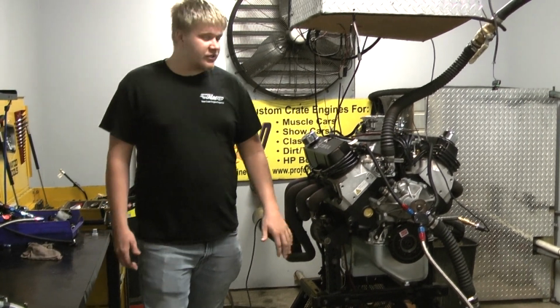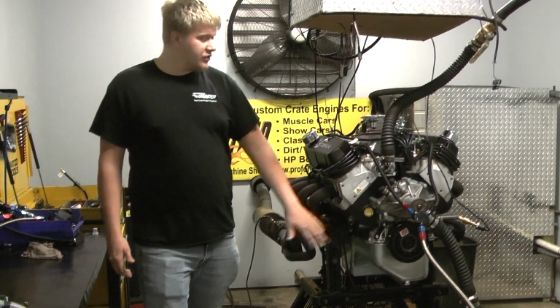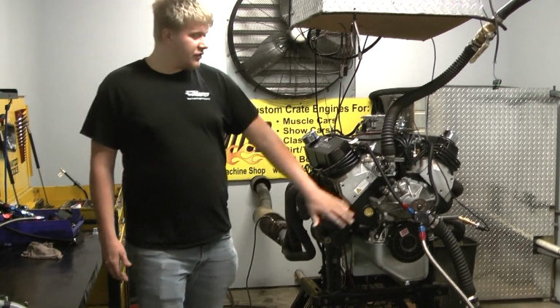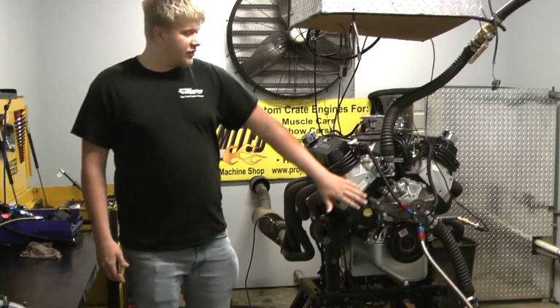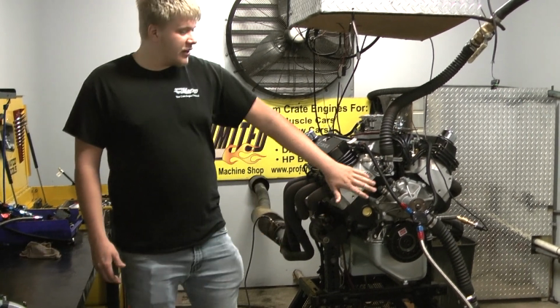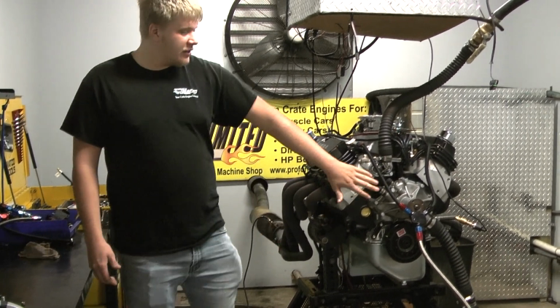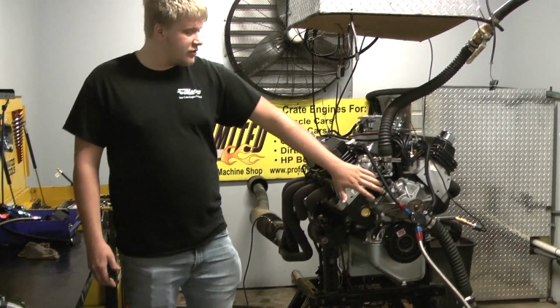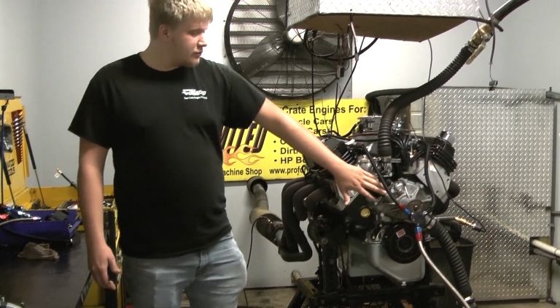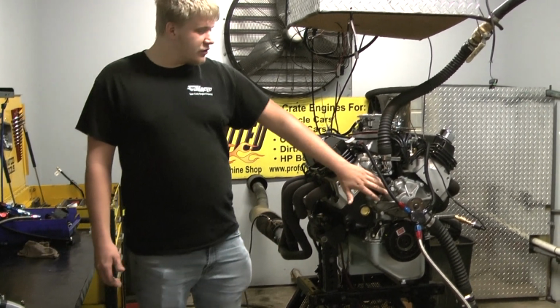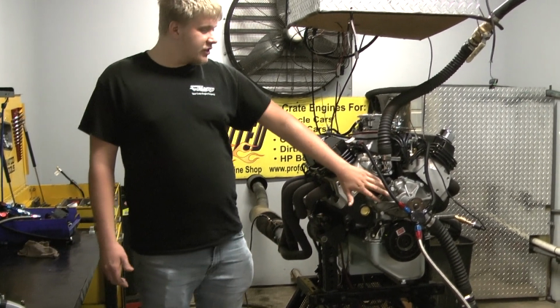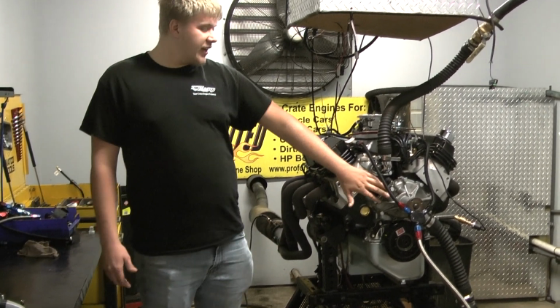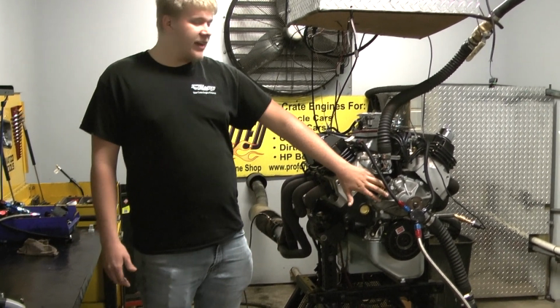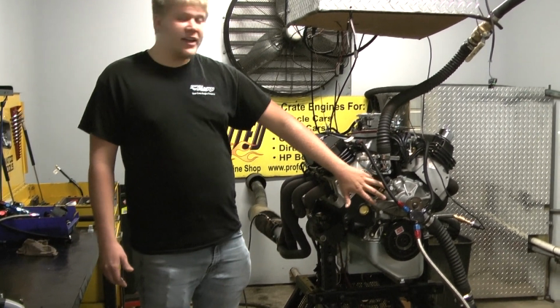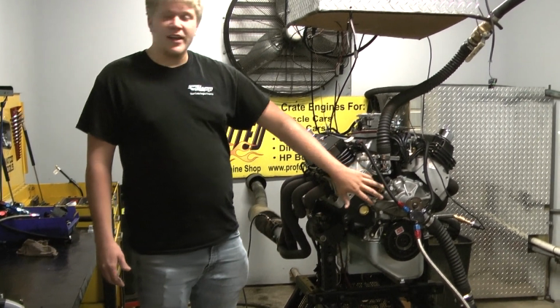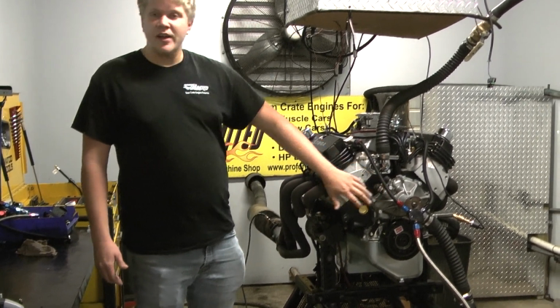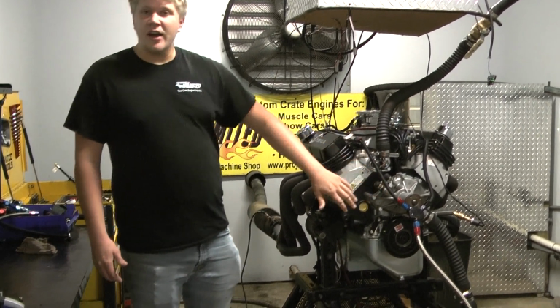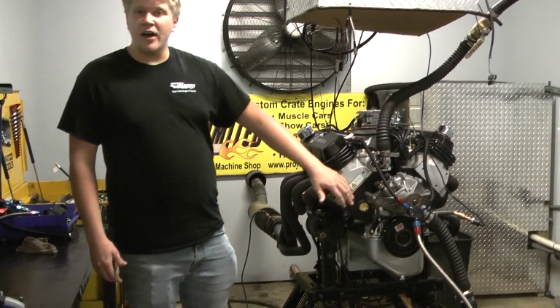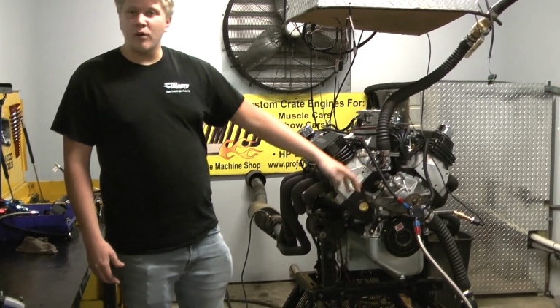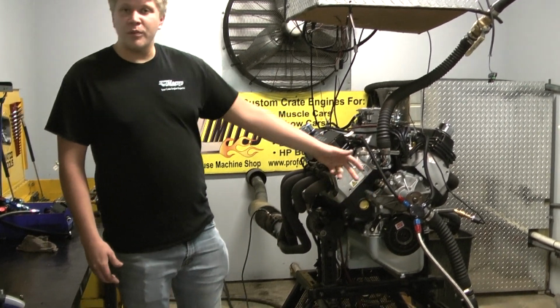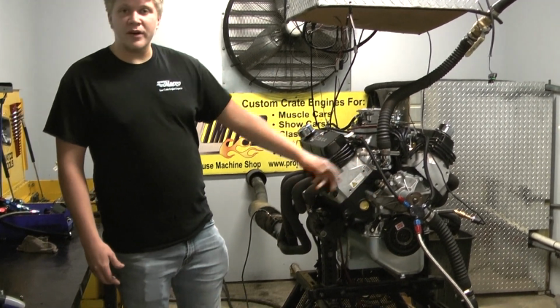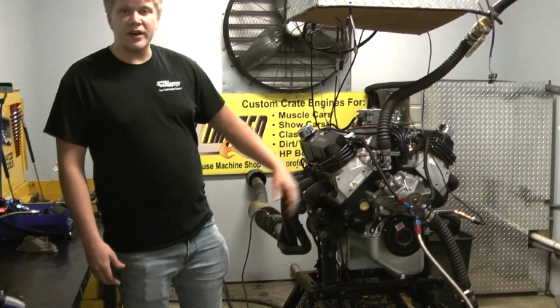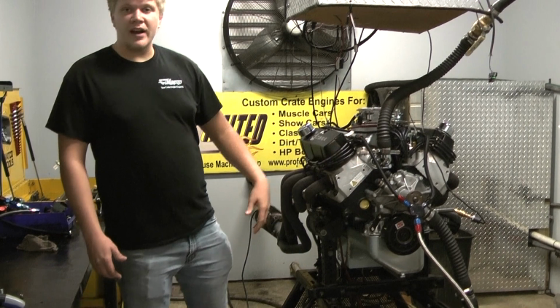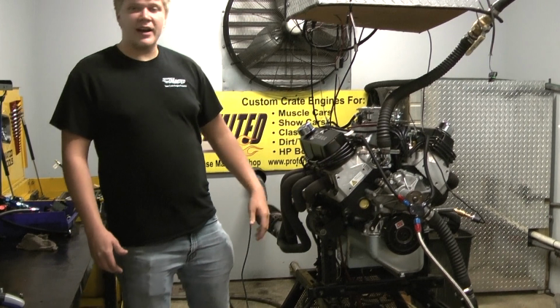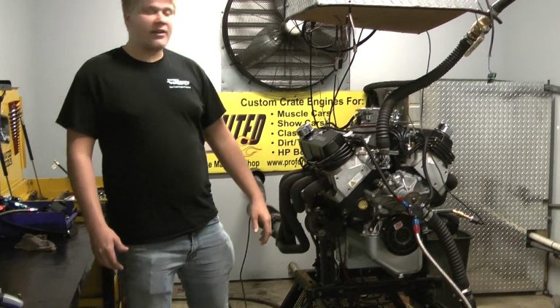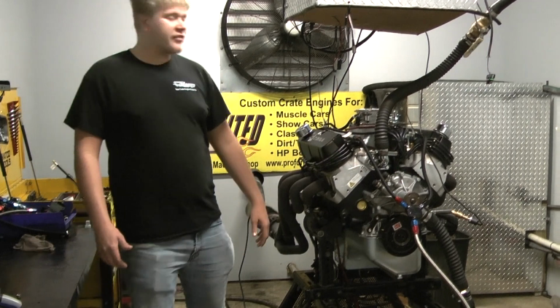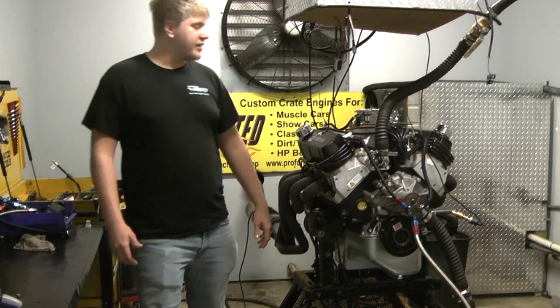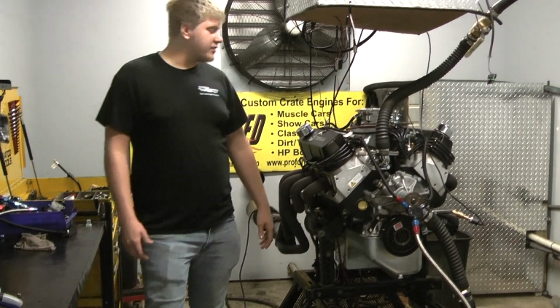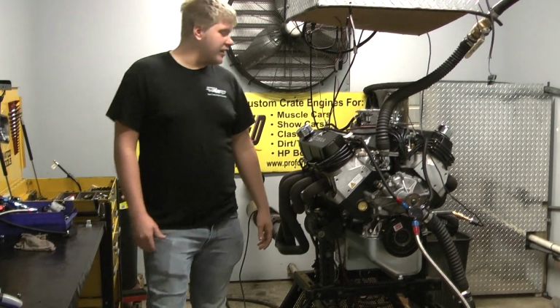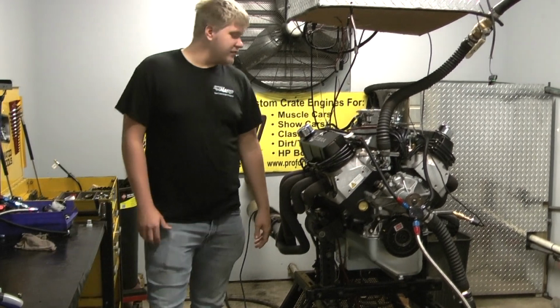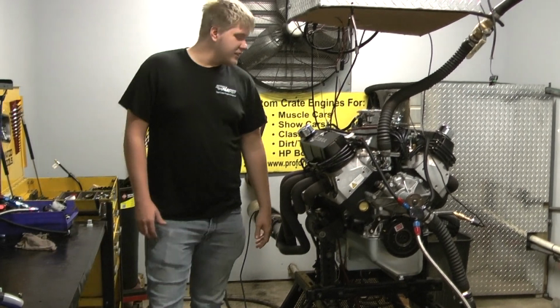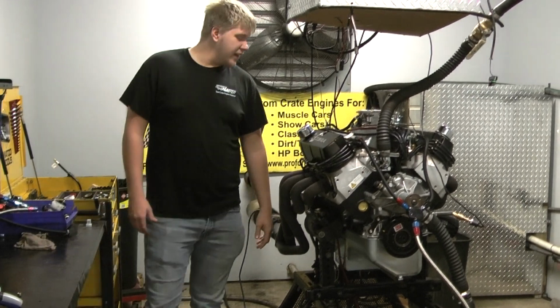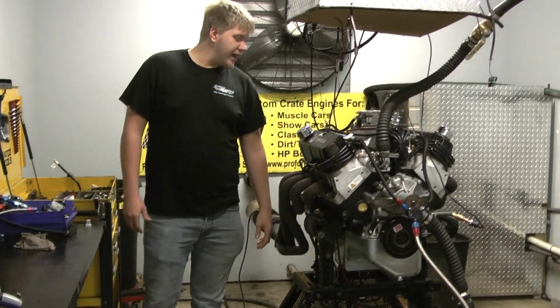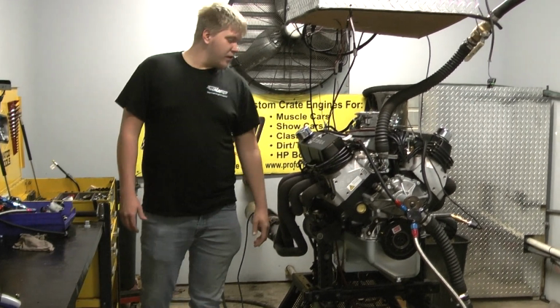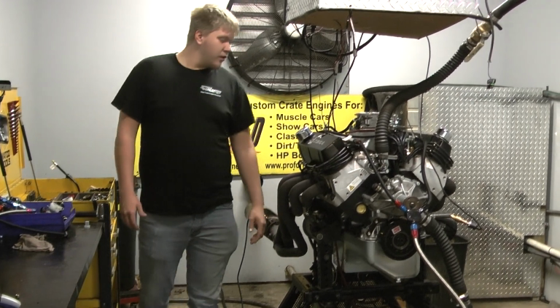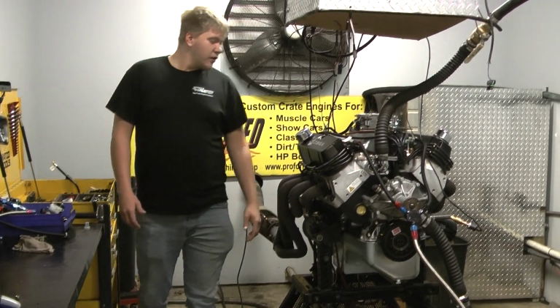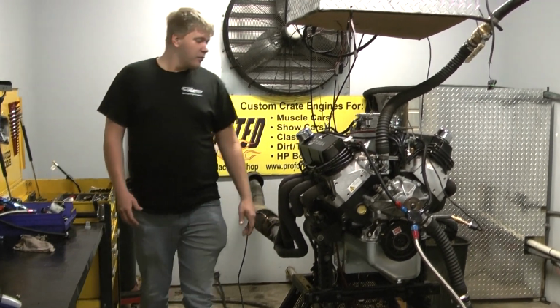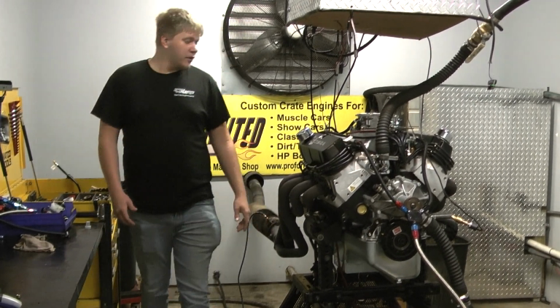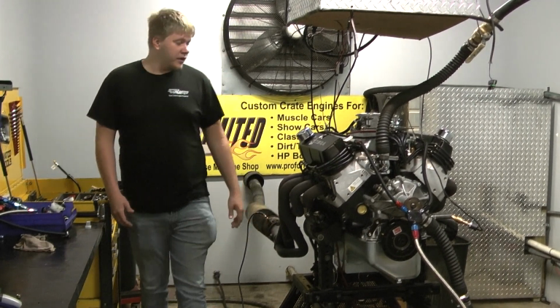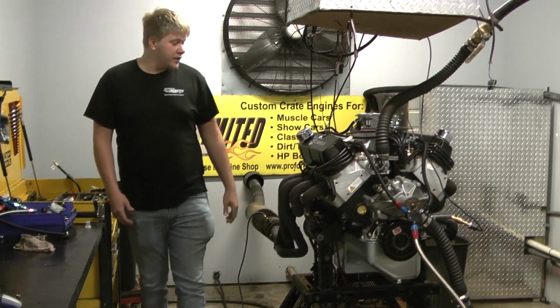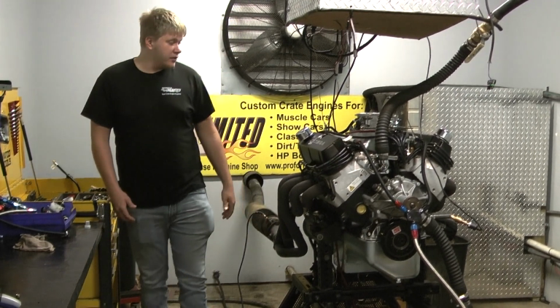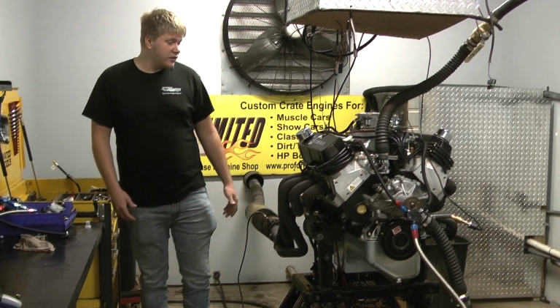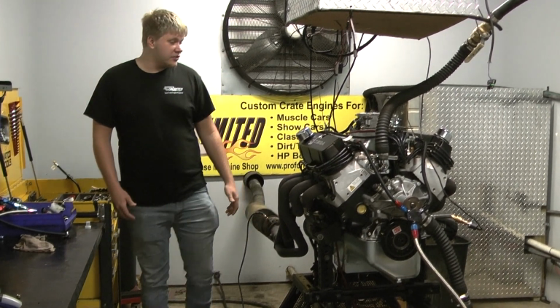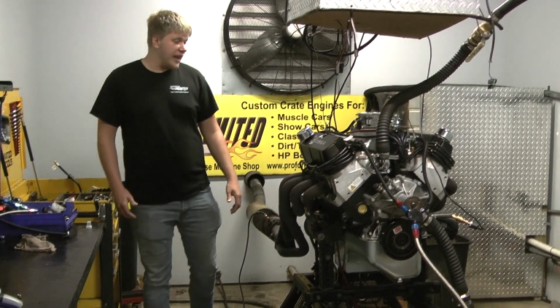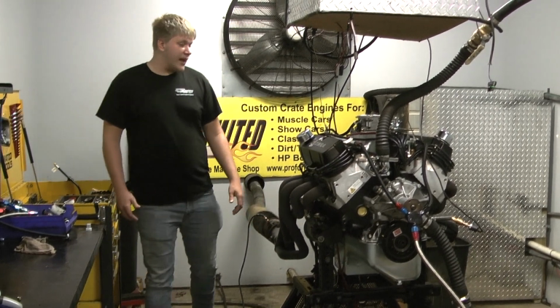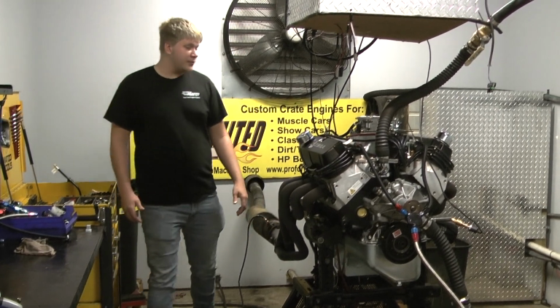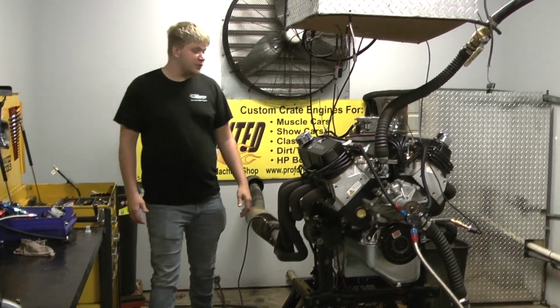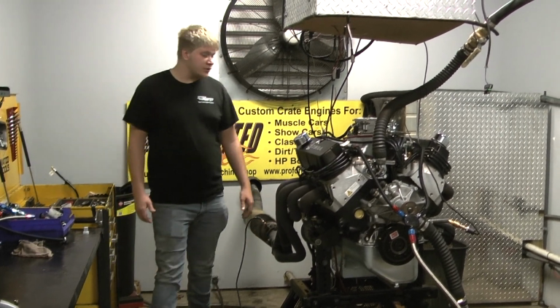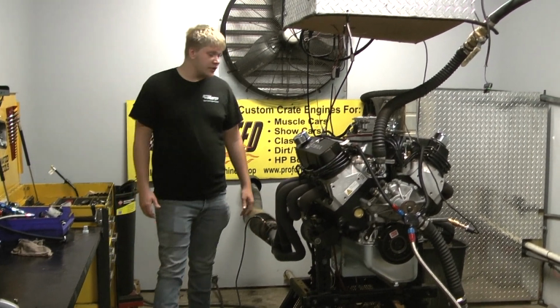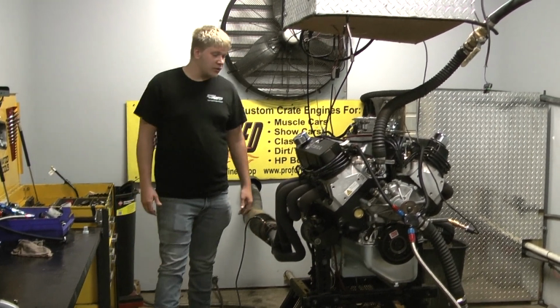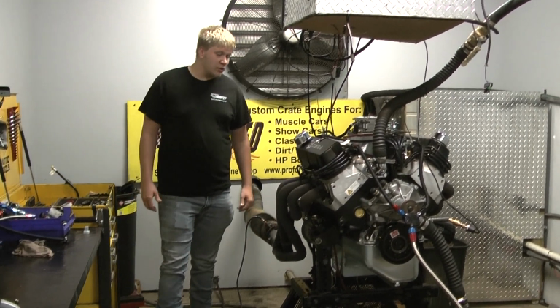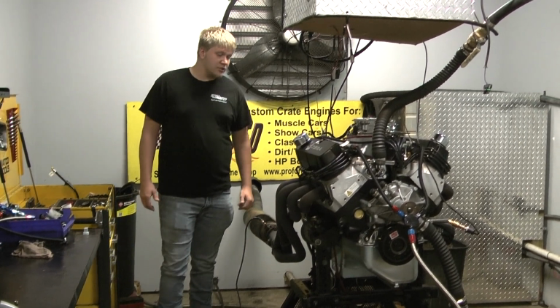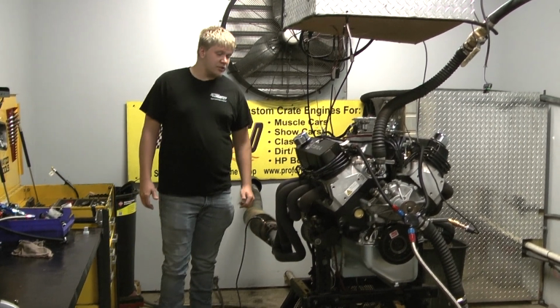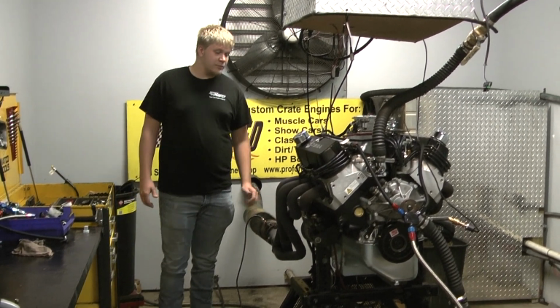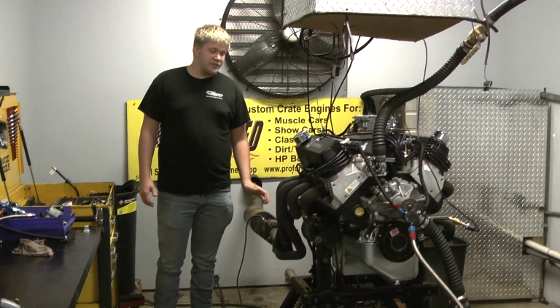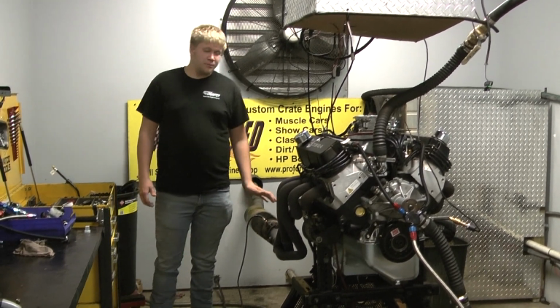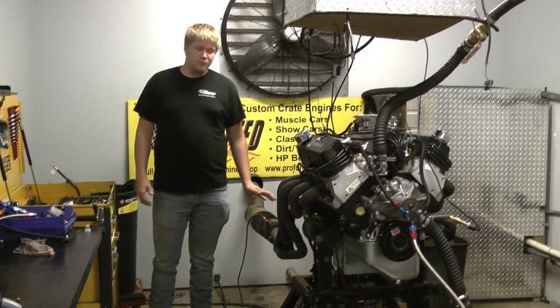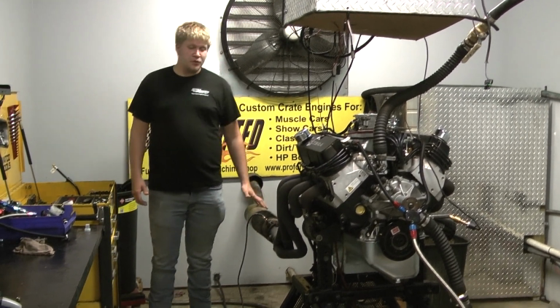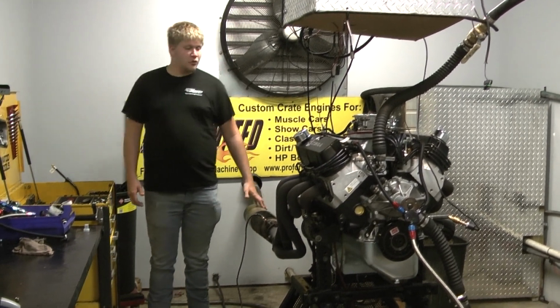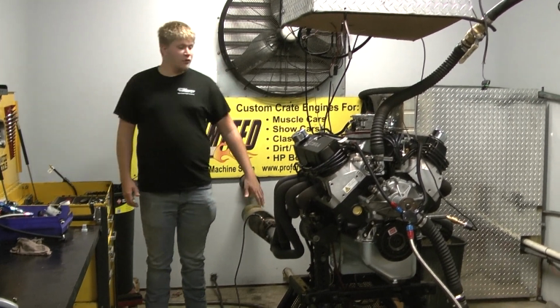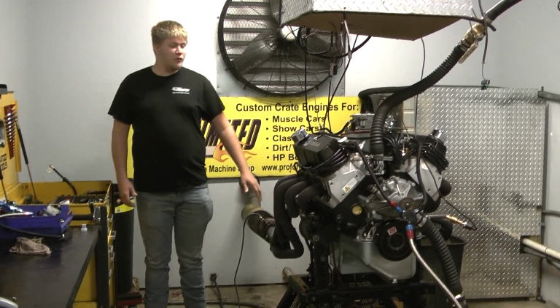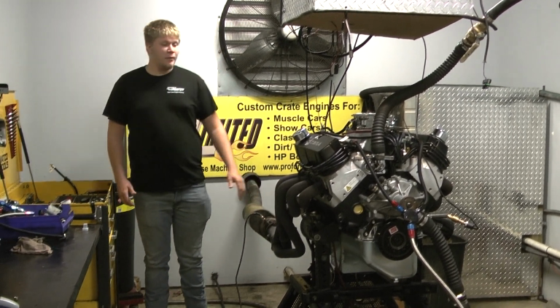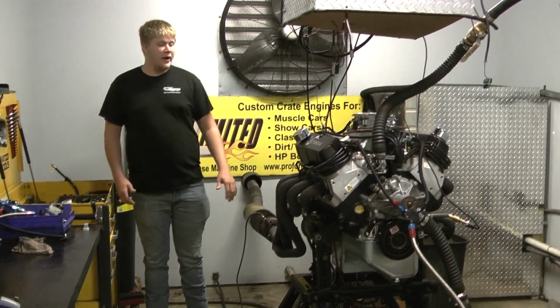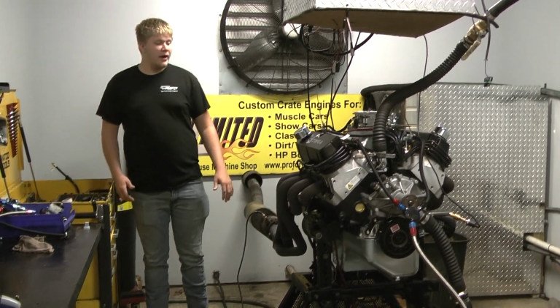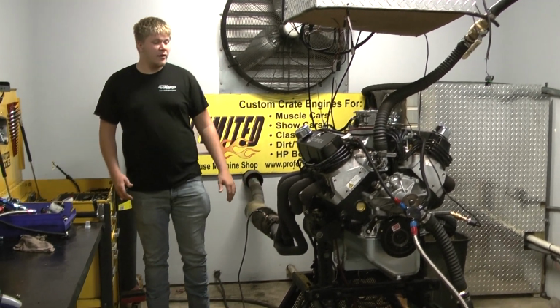This isn't the customer's kit — I'll put it on after it gets off the dyno. But it looks absolutely gorgeous and makes some beautiful power.